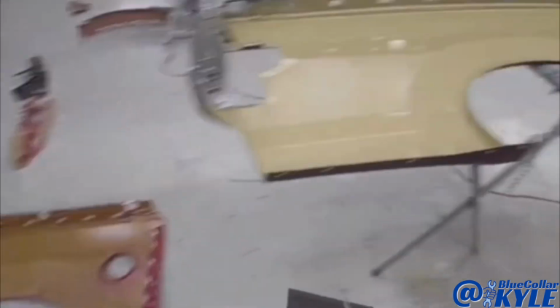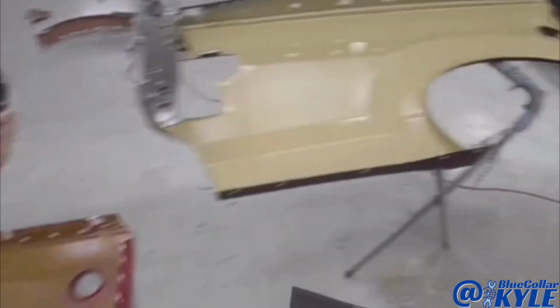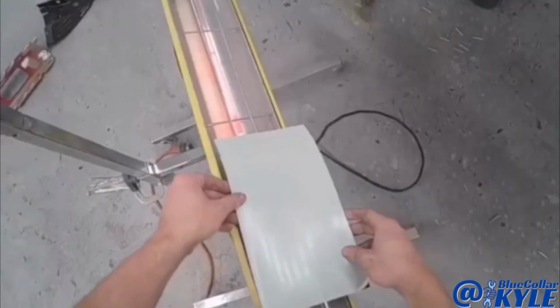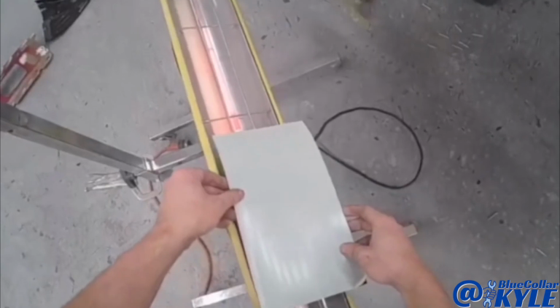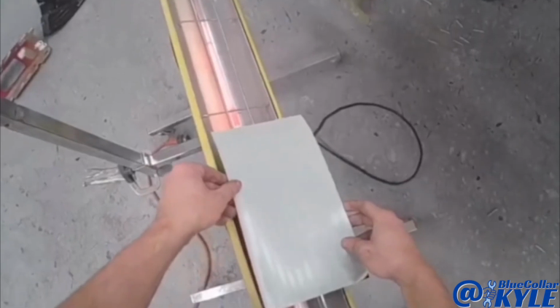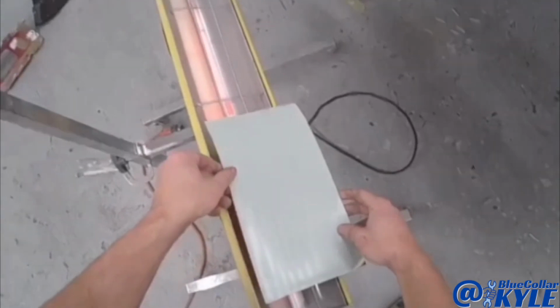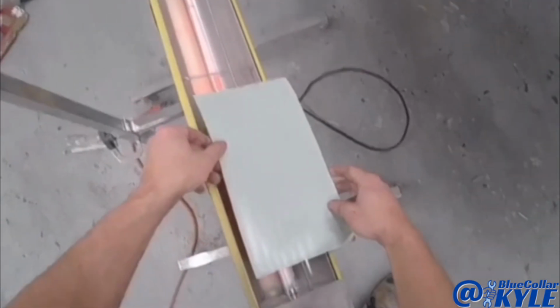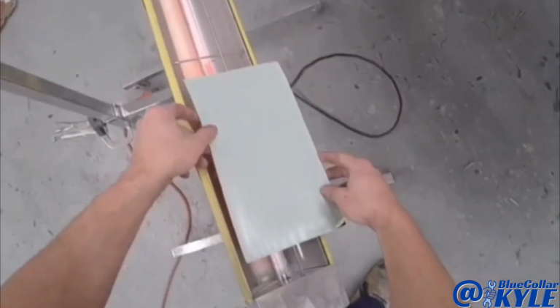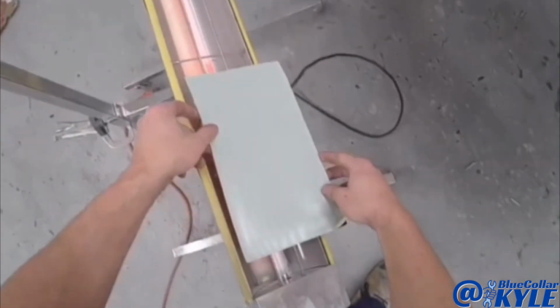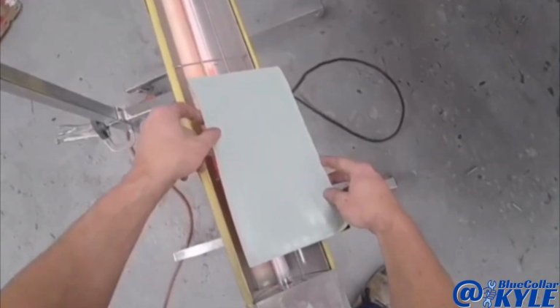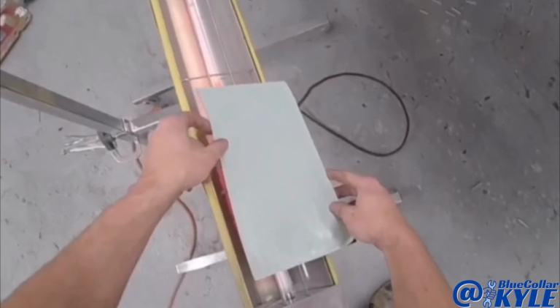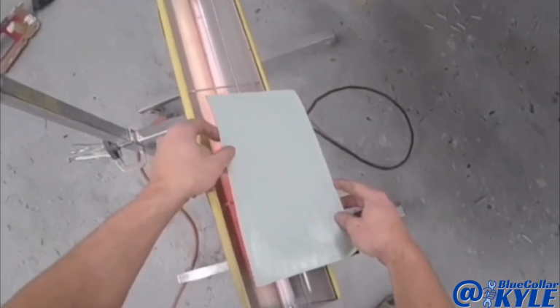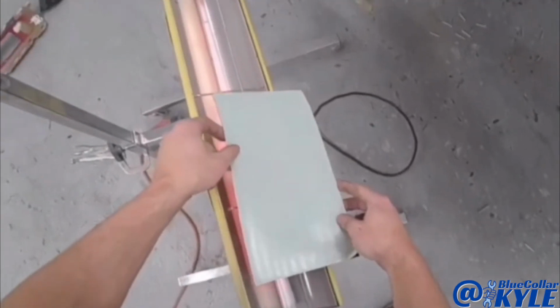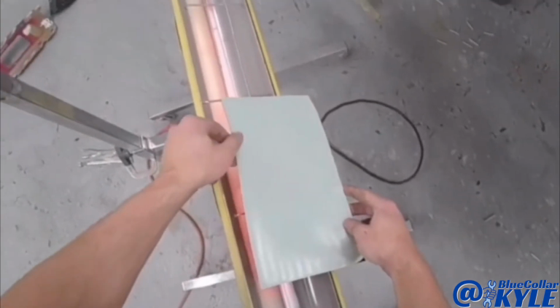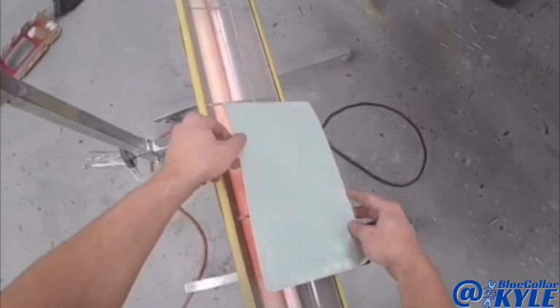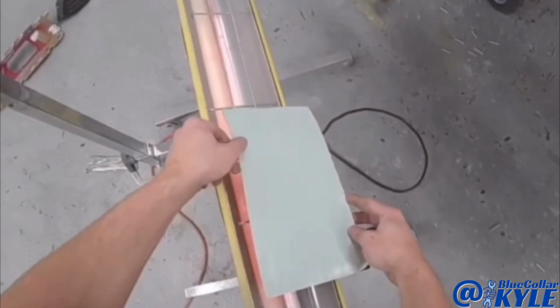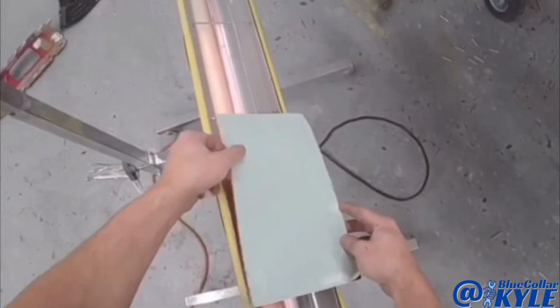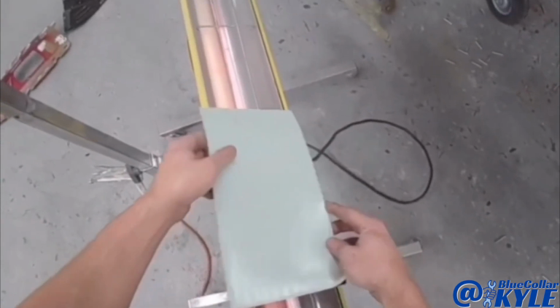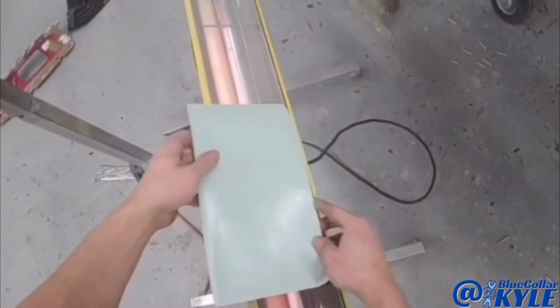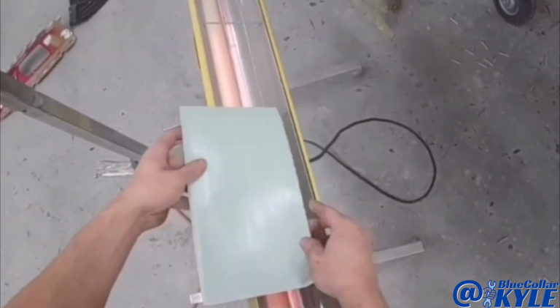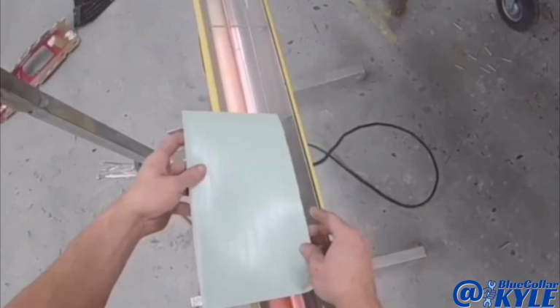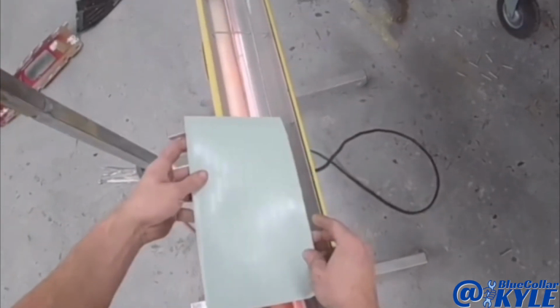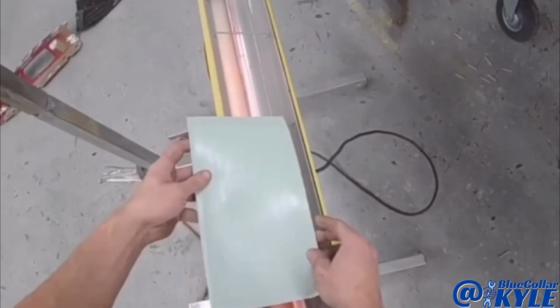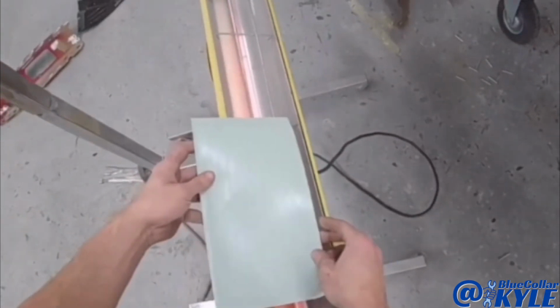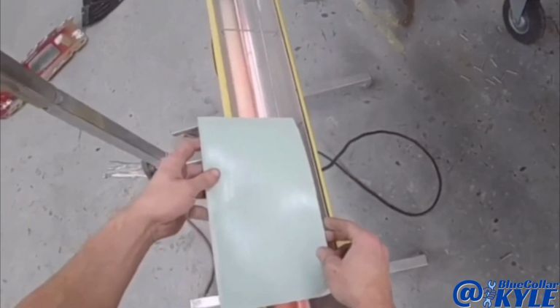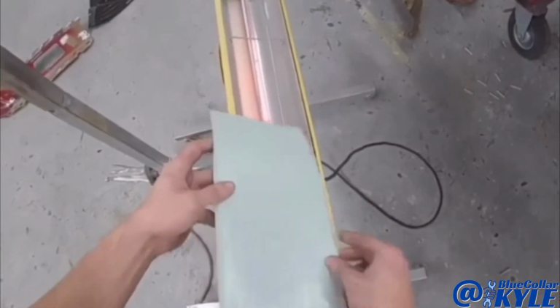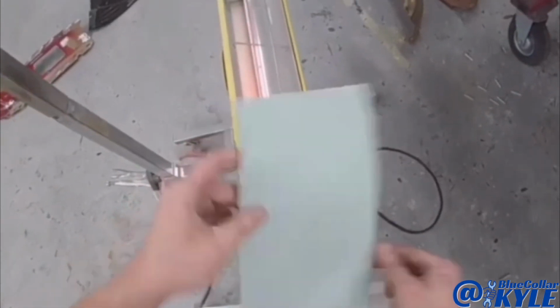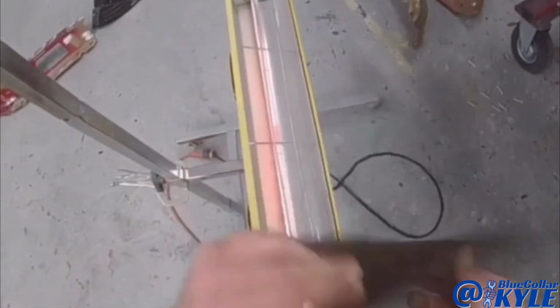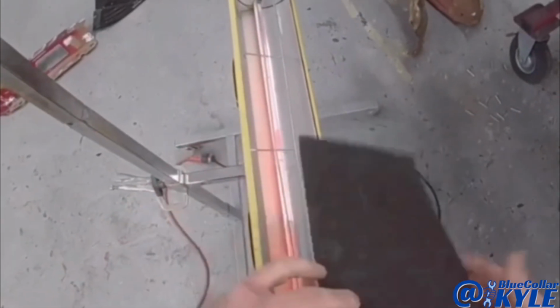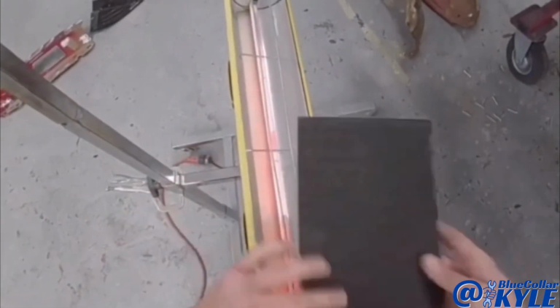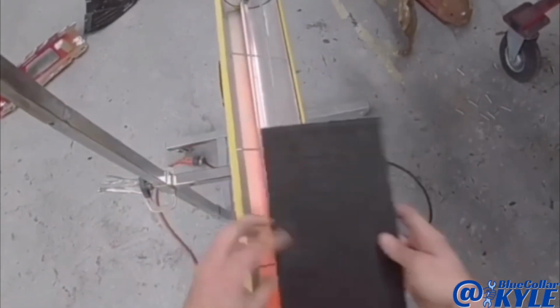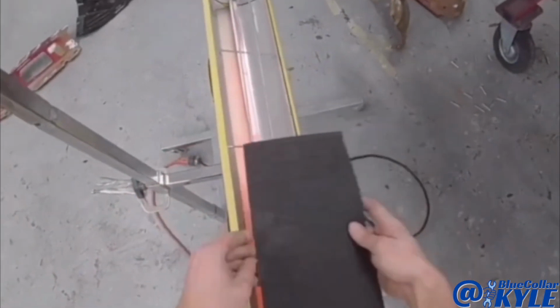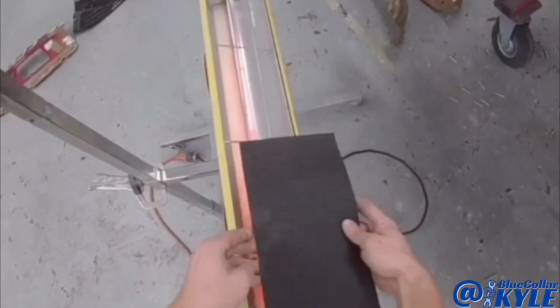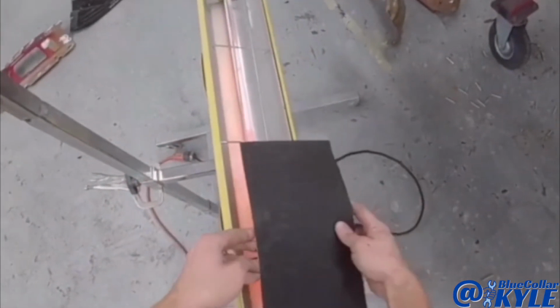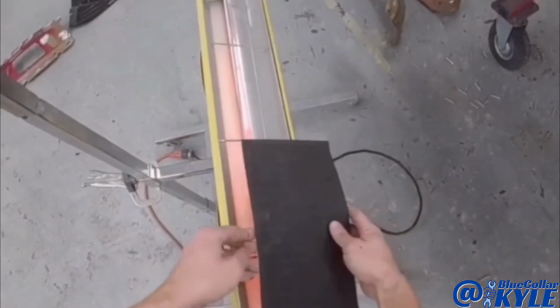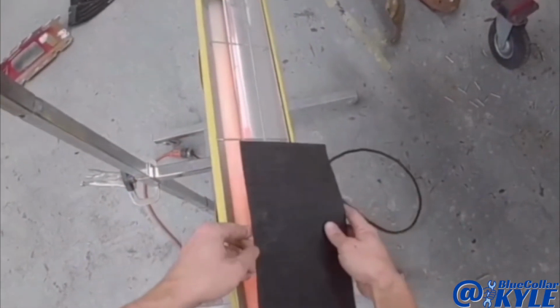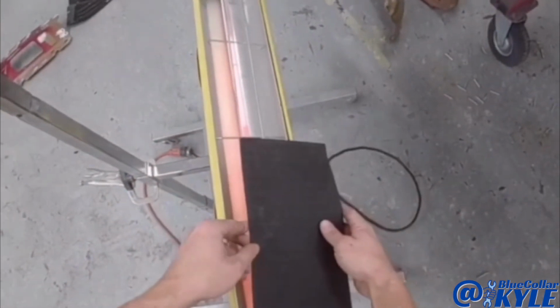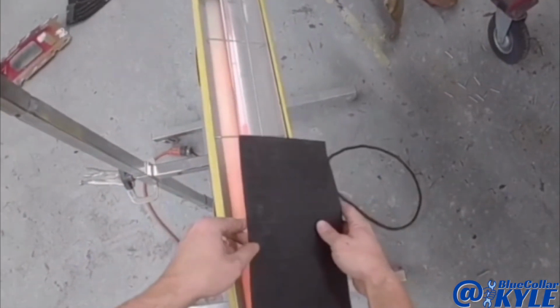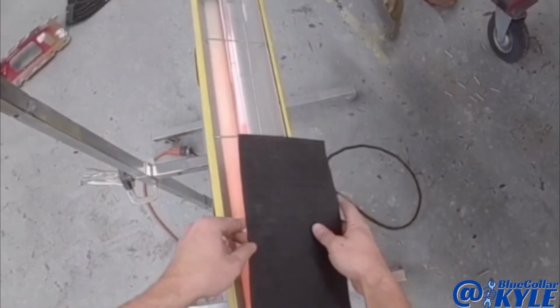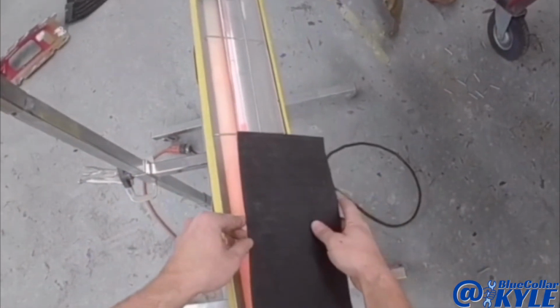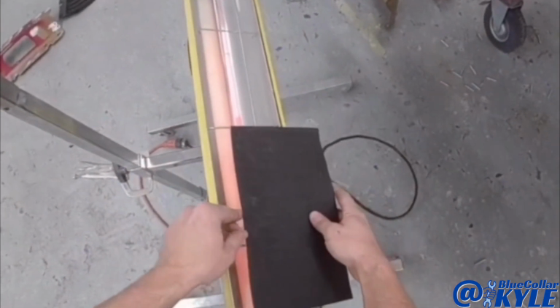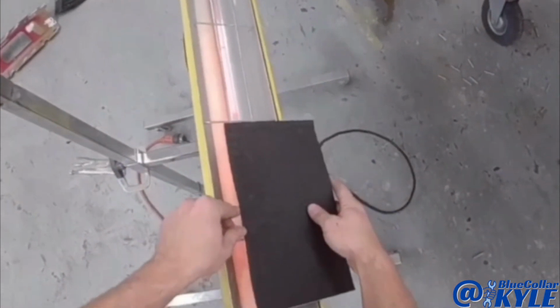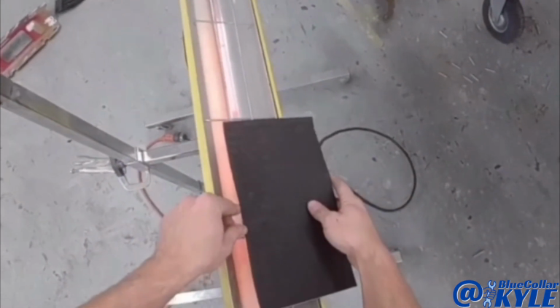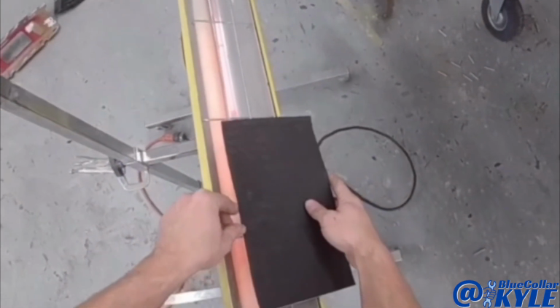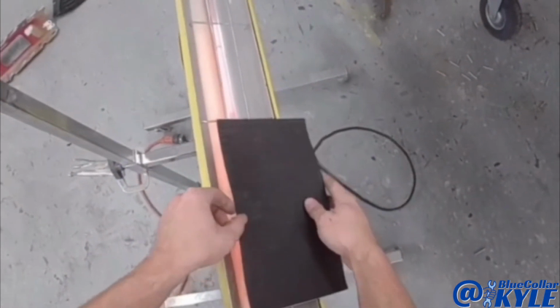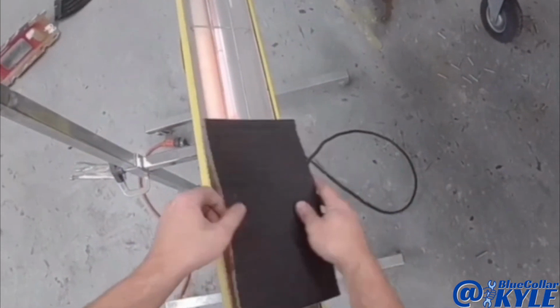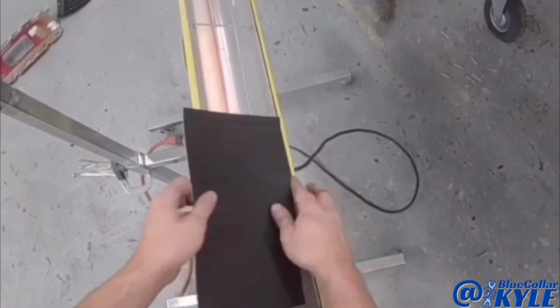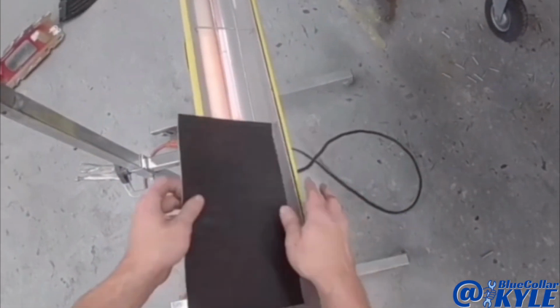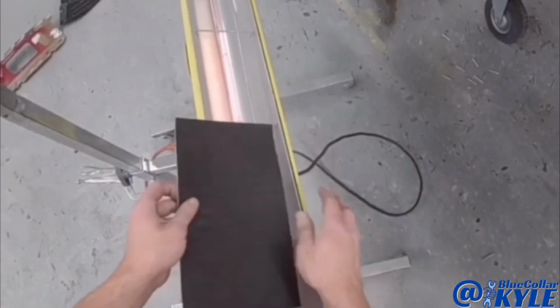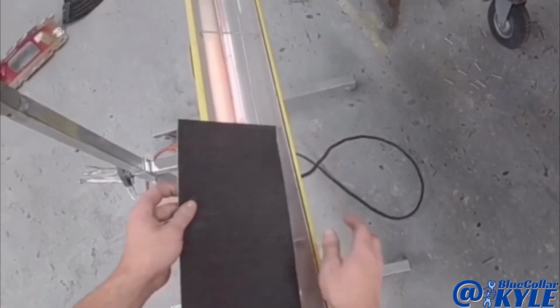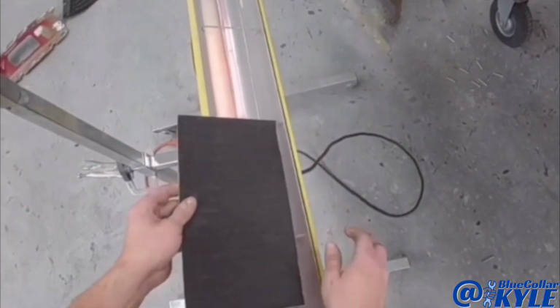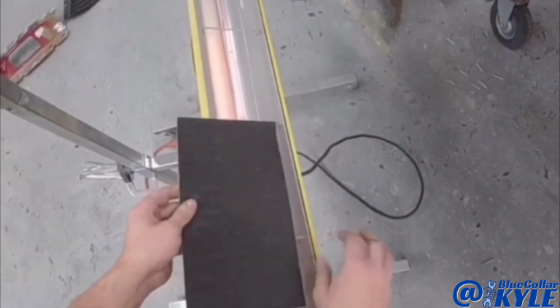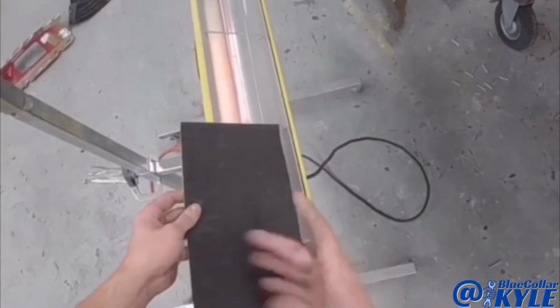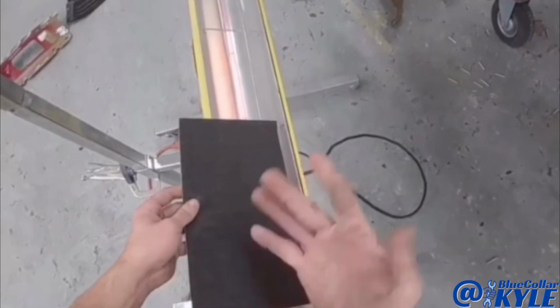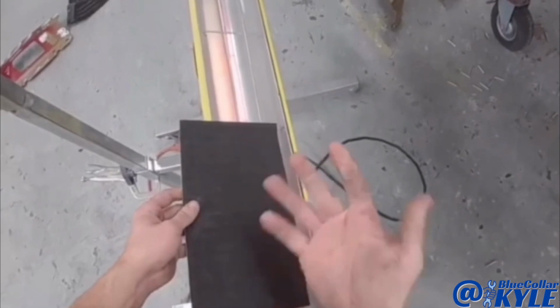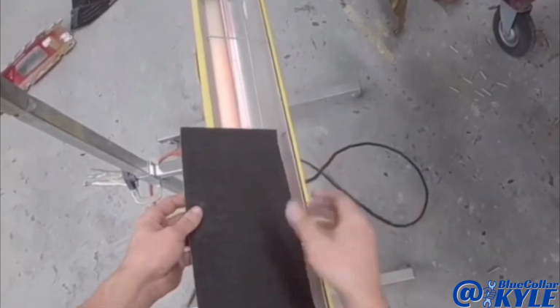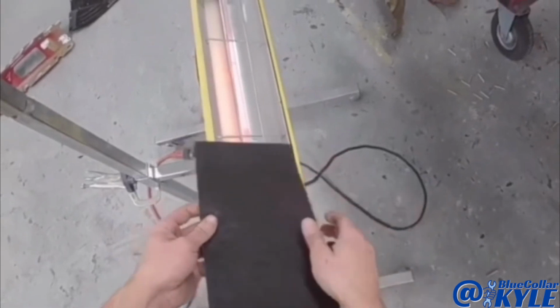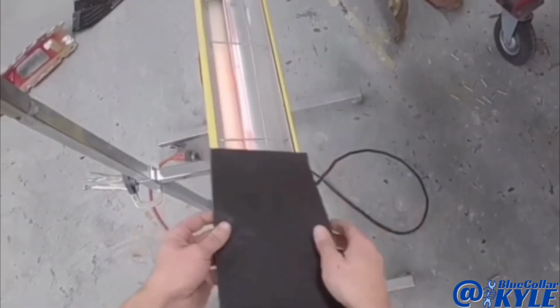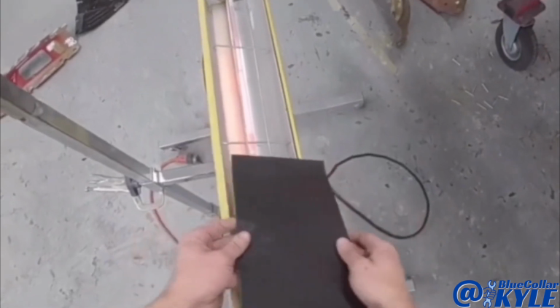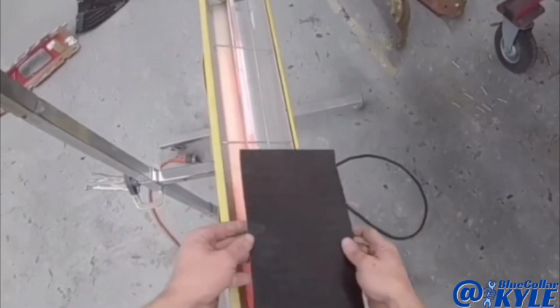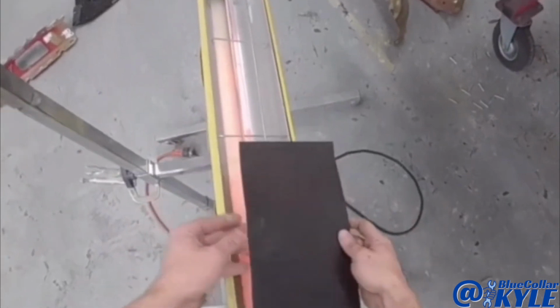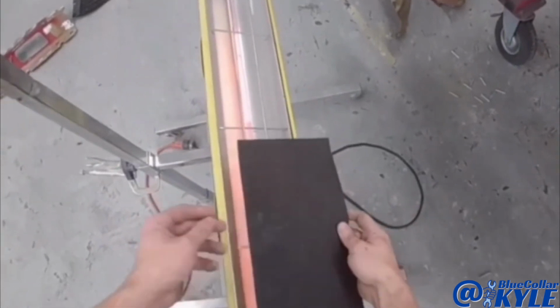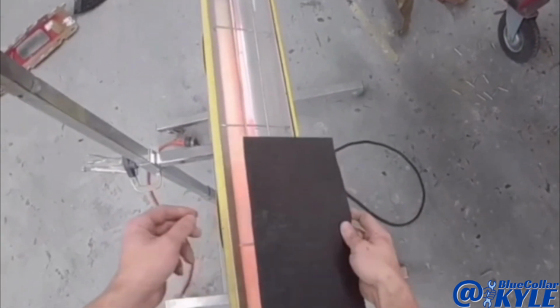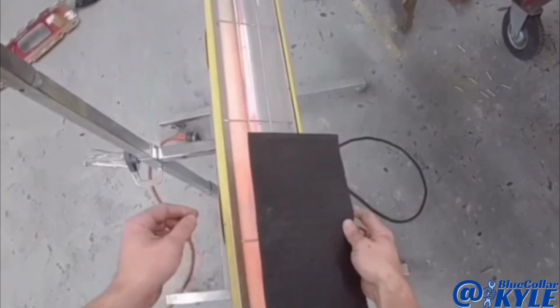Then I use the heat lamp to kind of warm these up. They stick a lot better and are more flexible when they're warm.